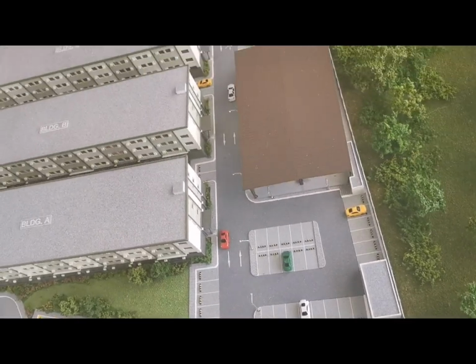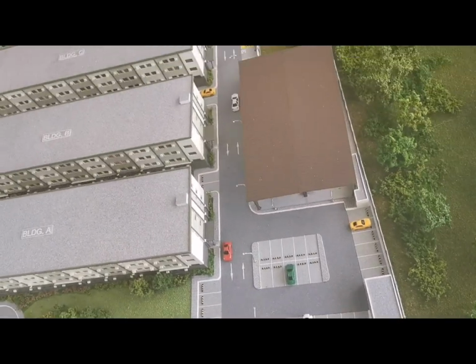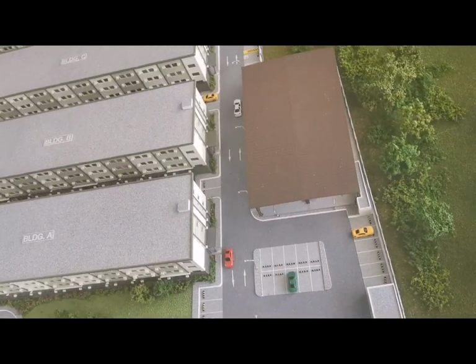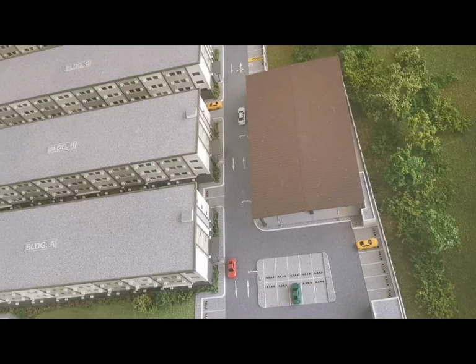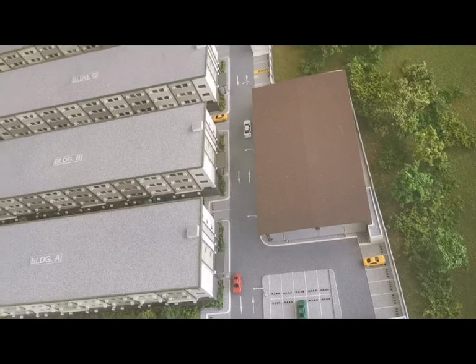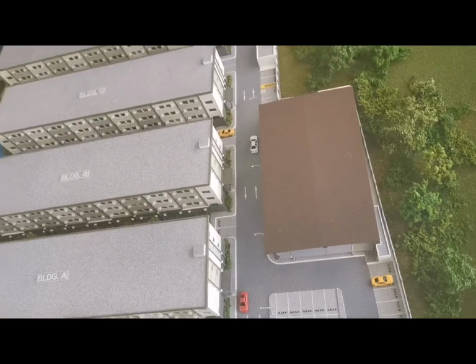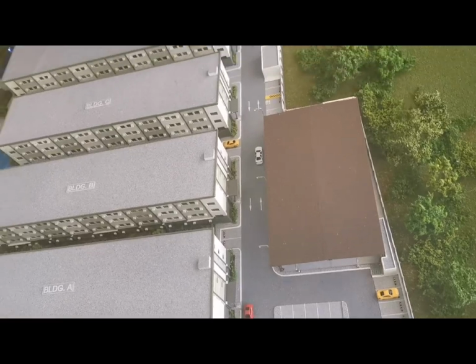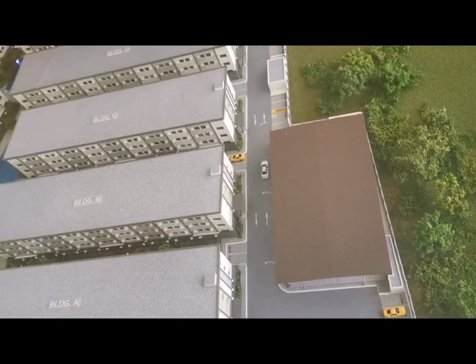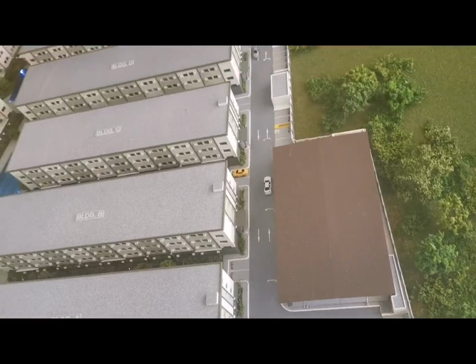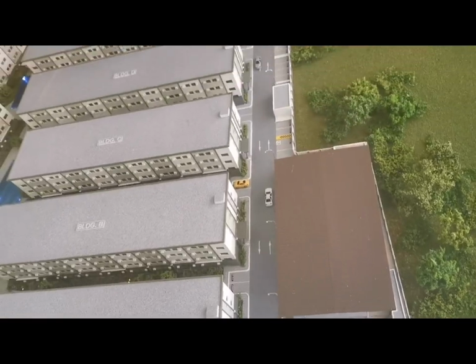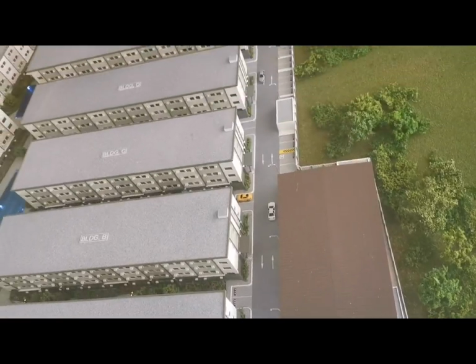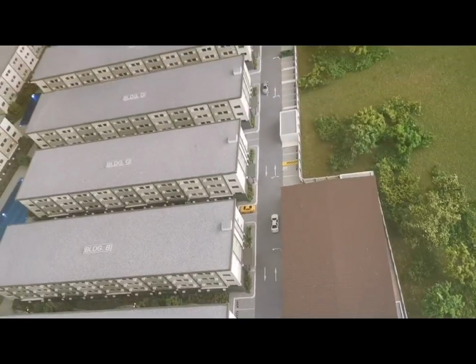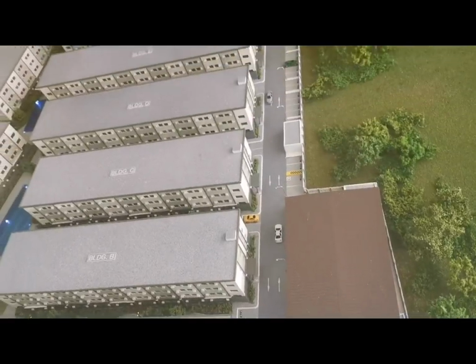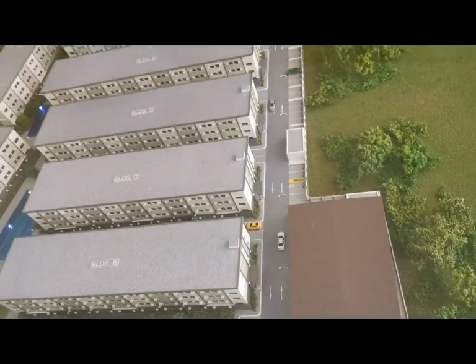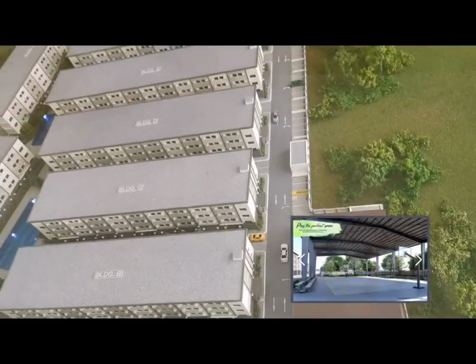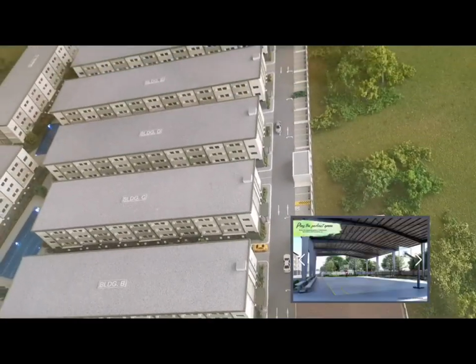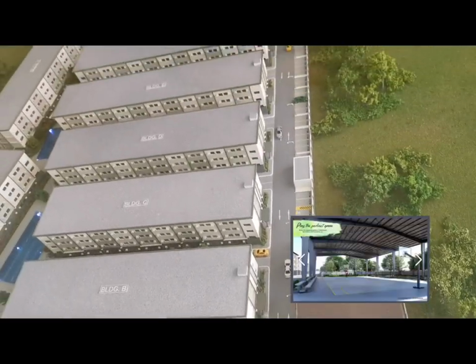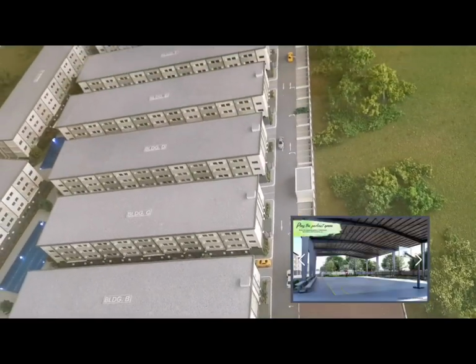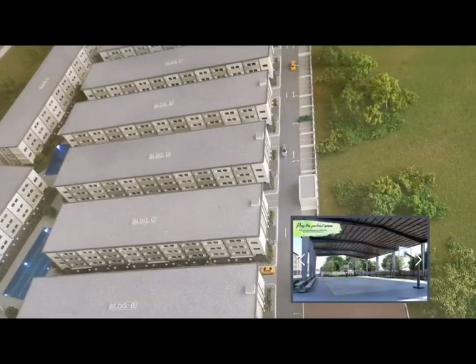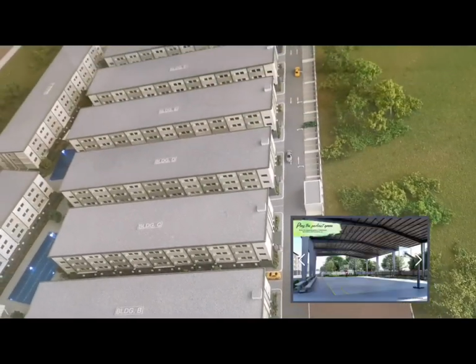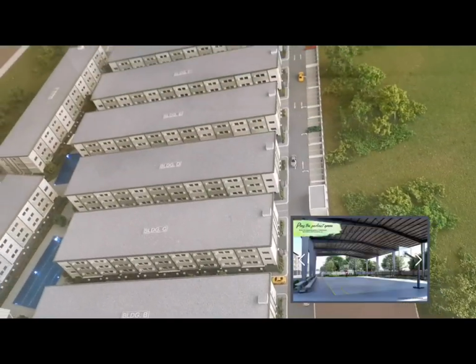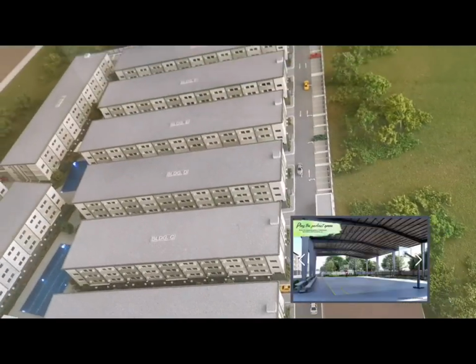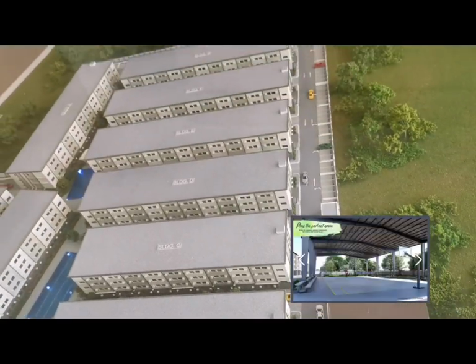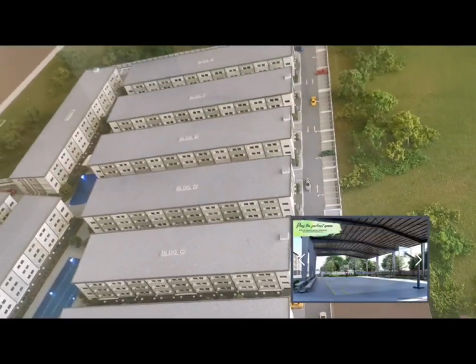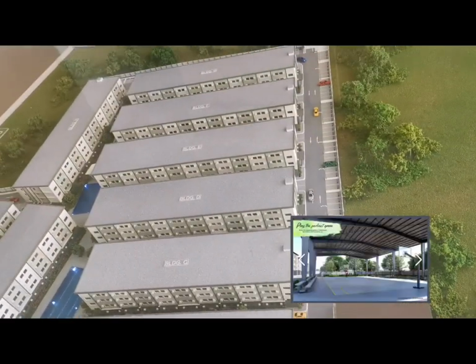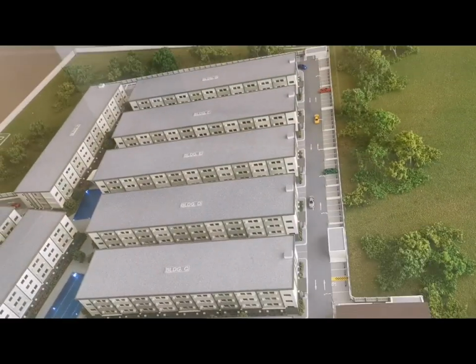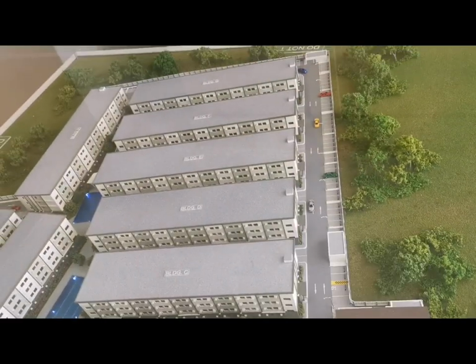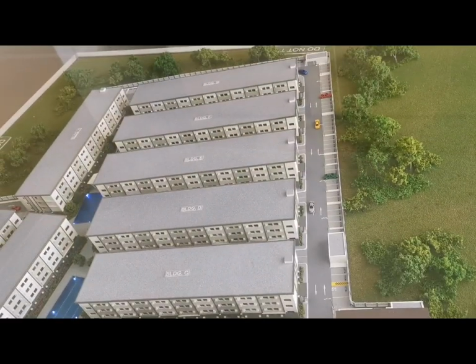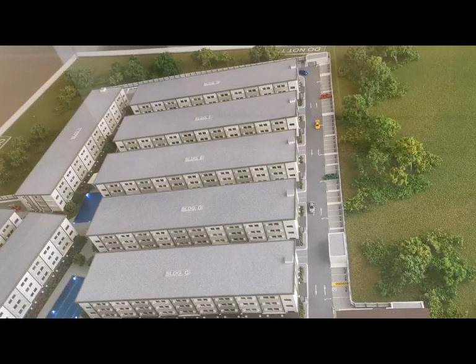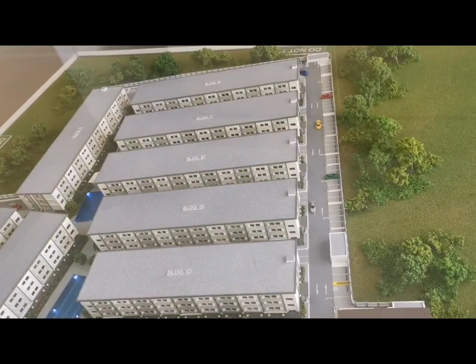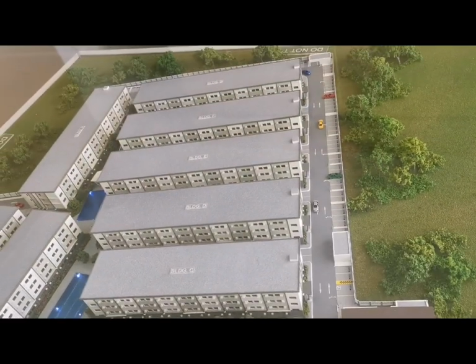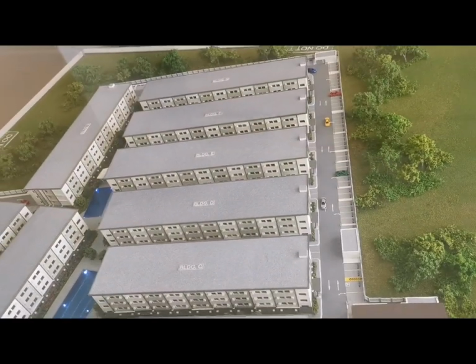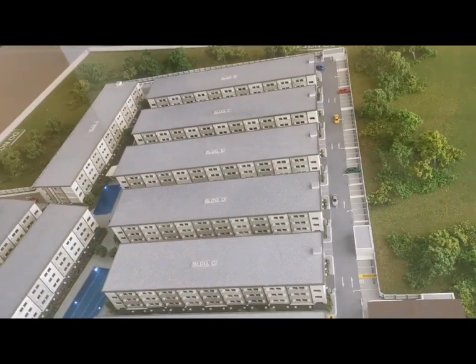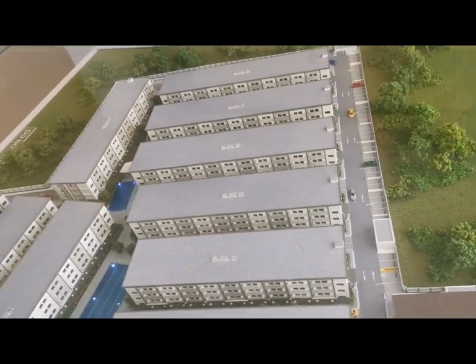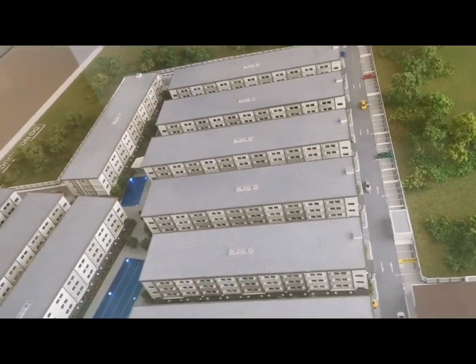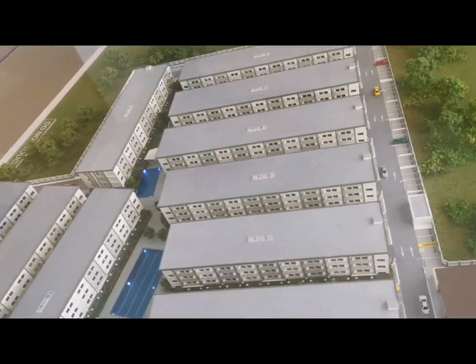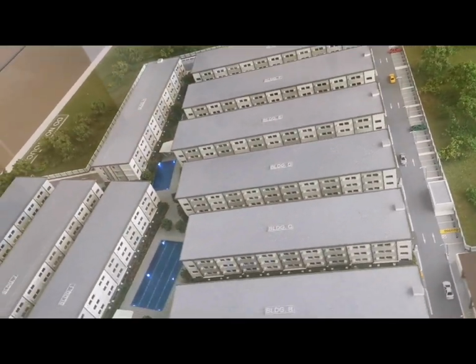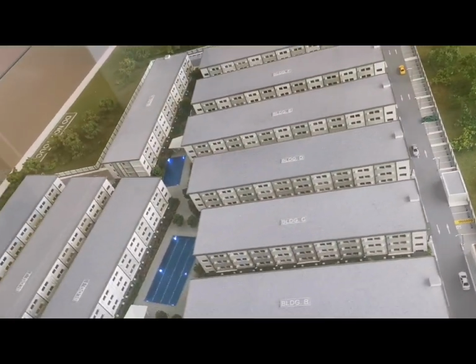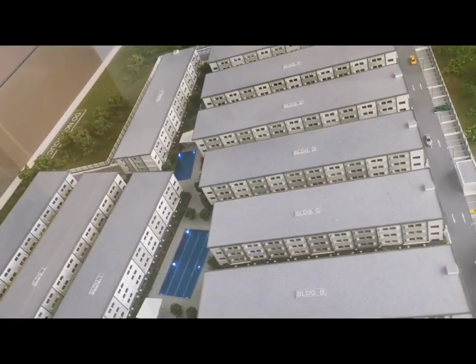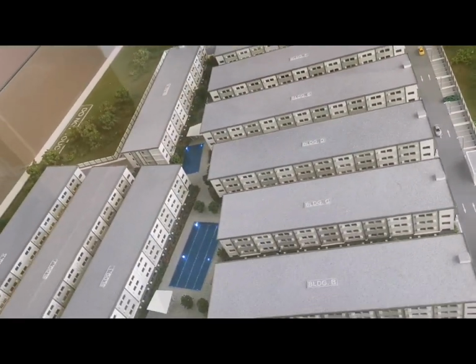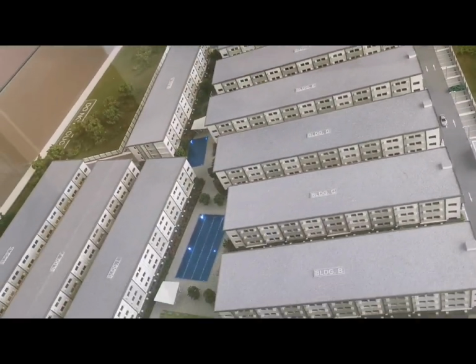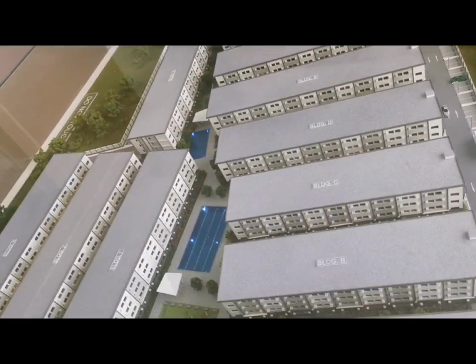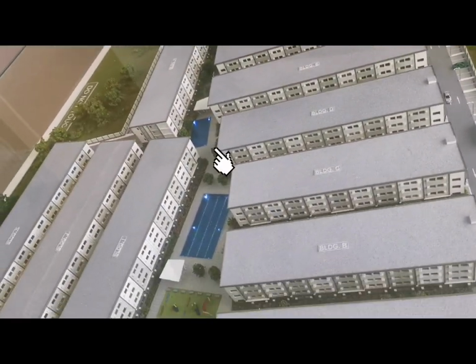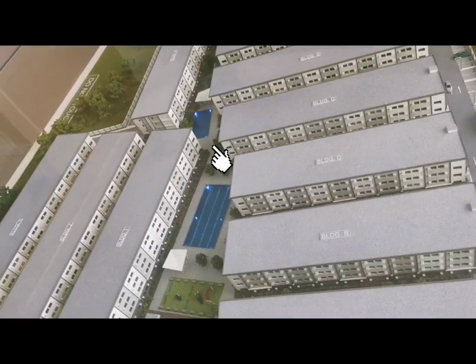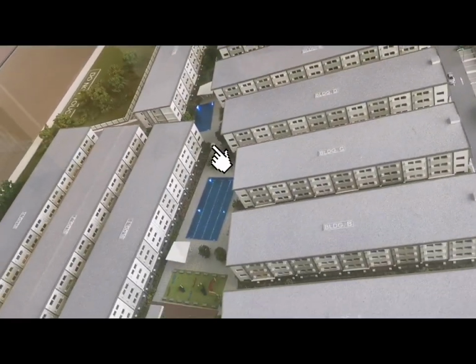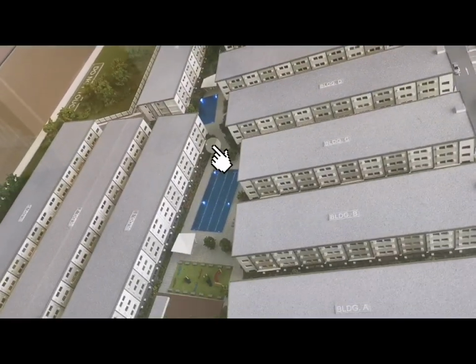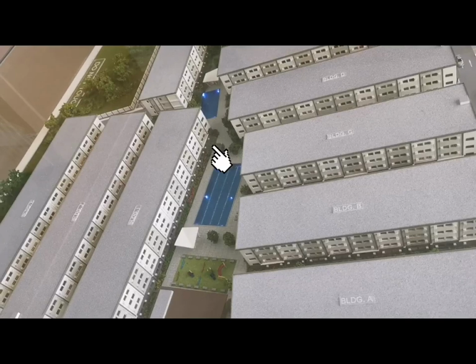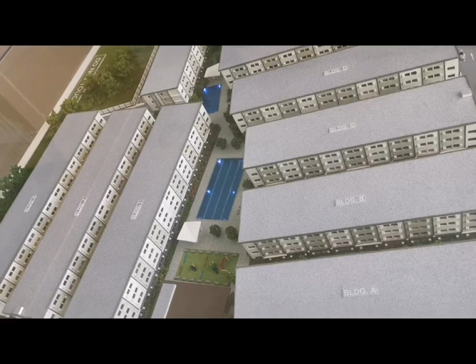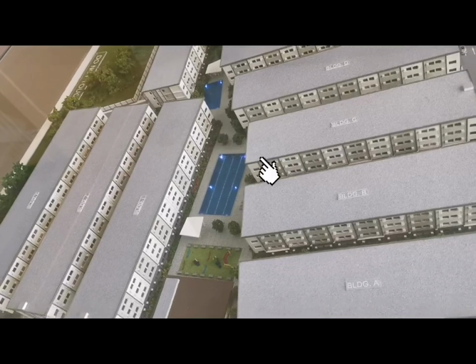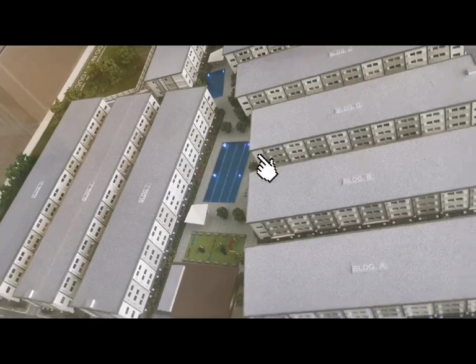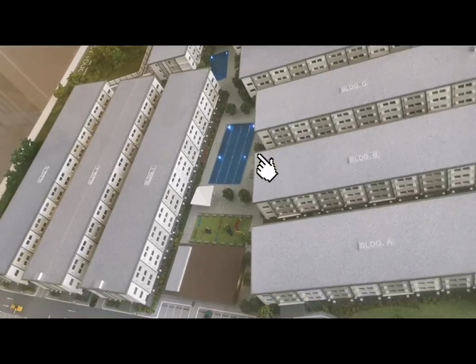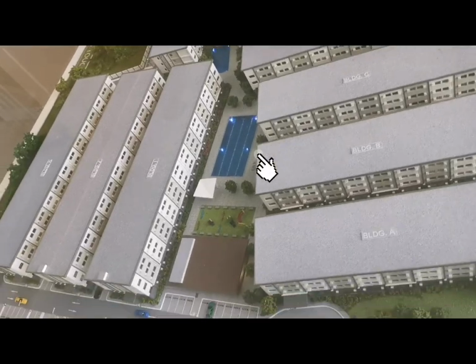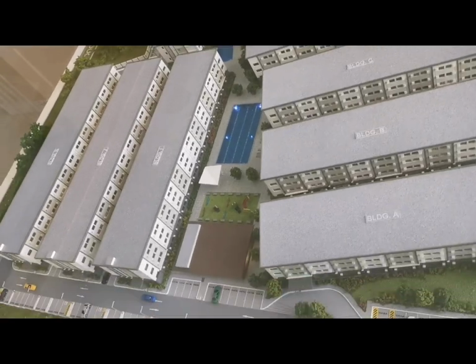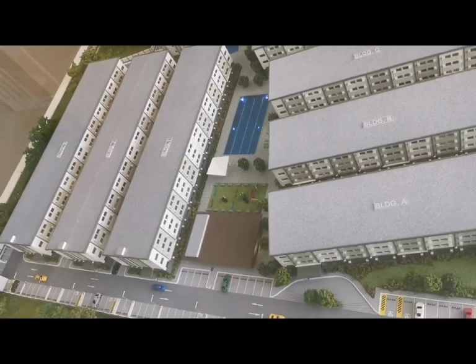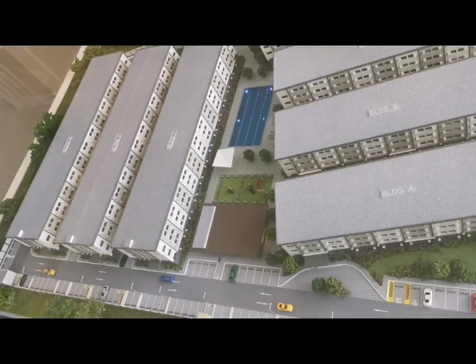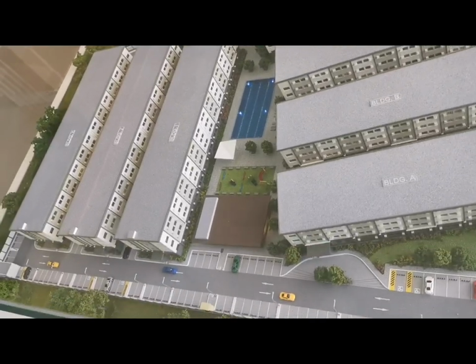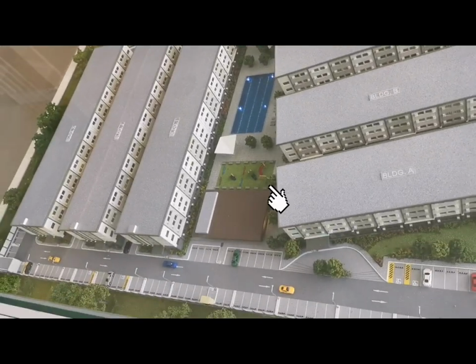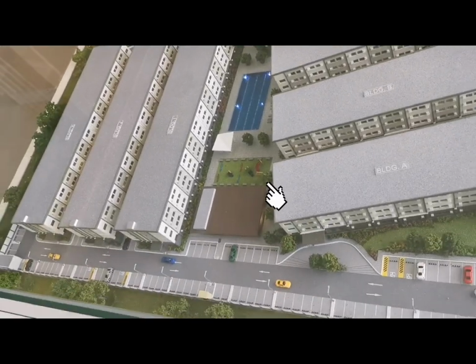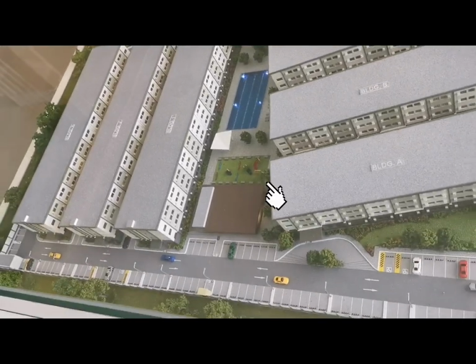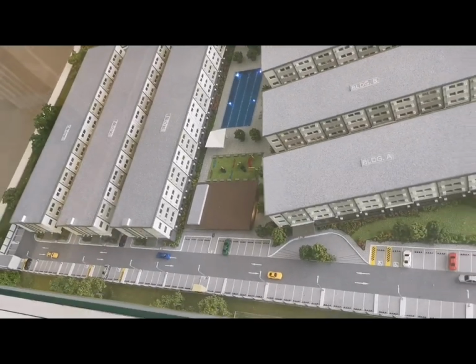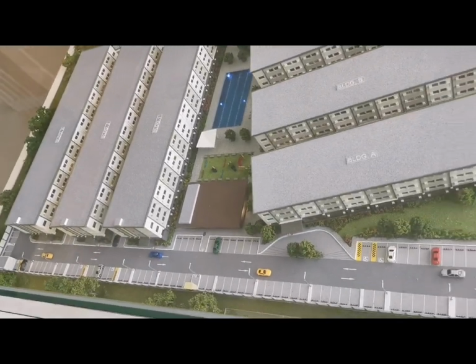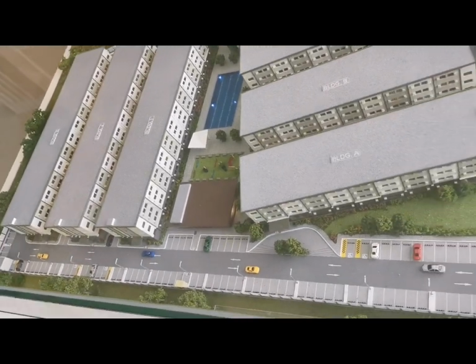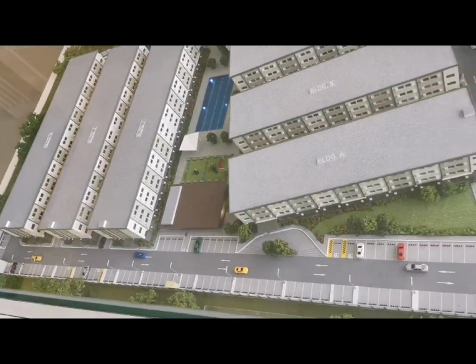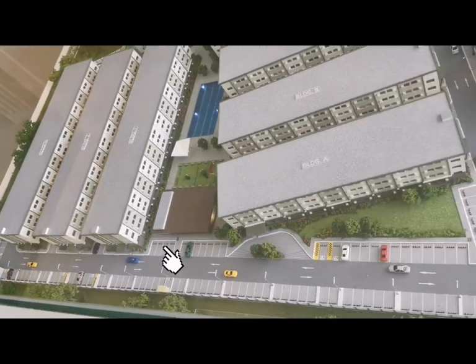It has a covered basketball court, a kiddie pool, adult pool, playground, and a clubhouse.